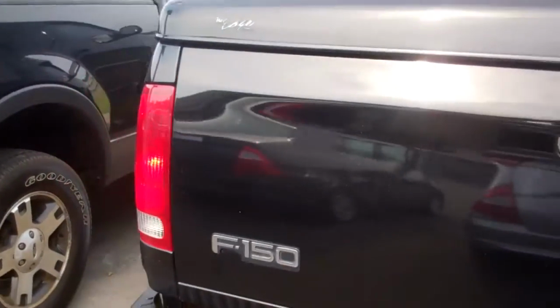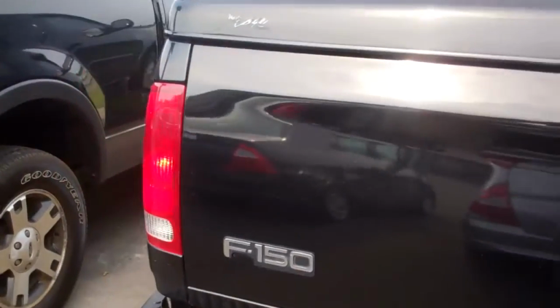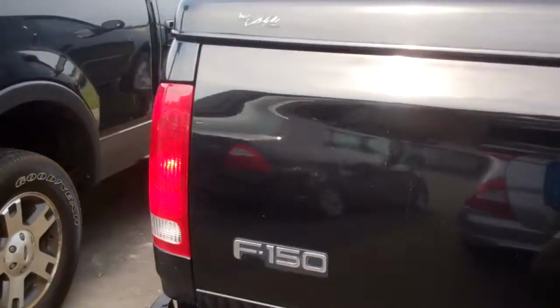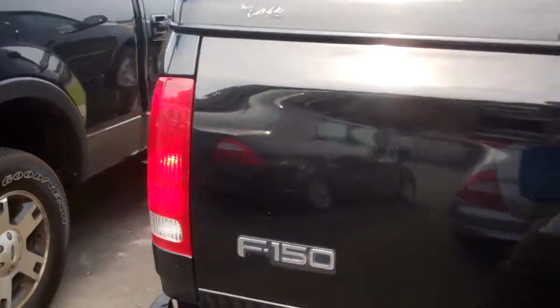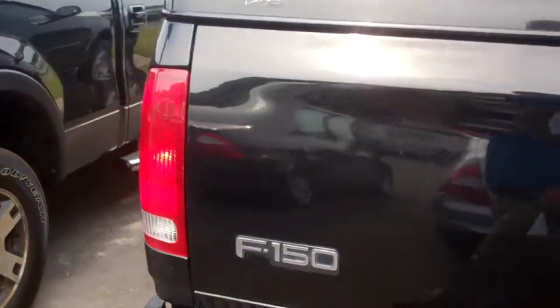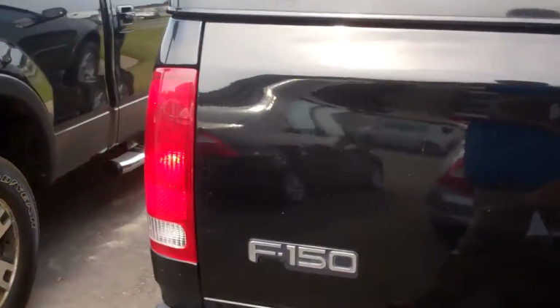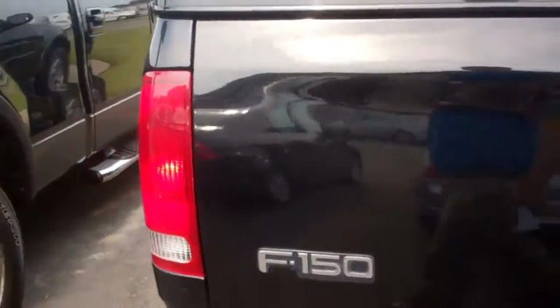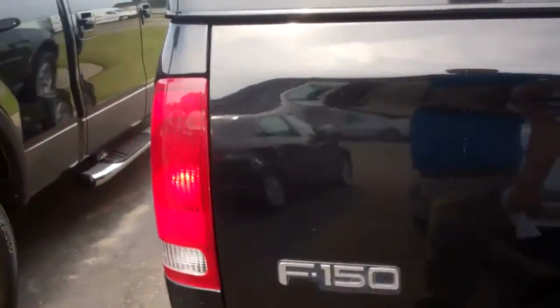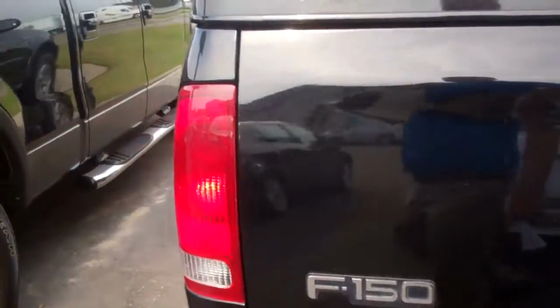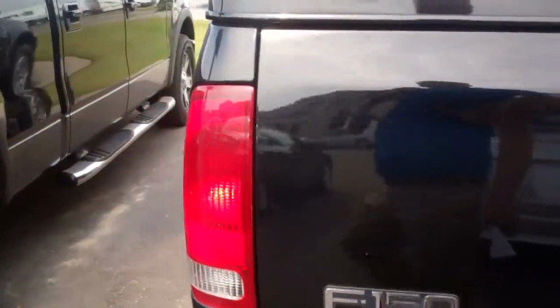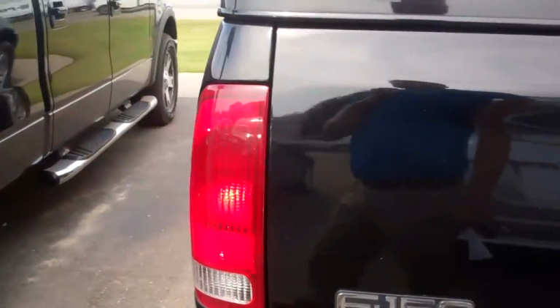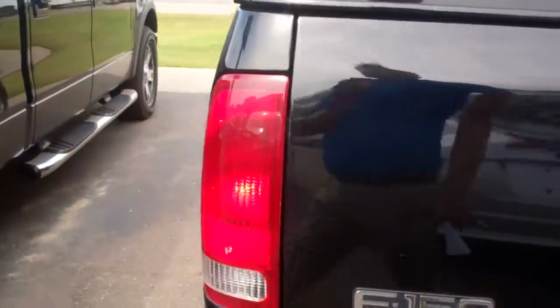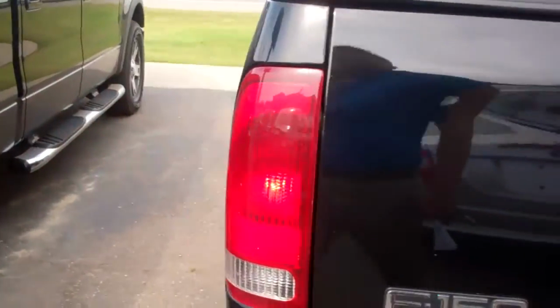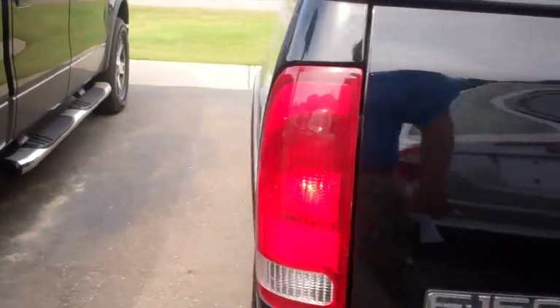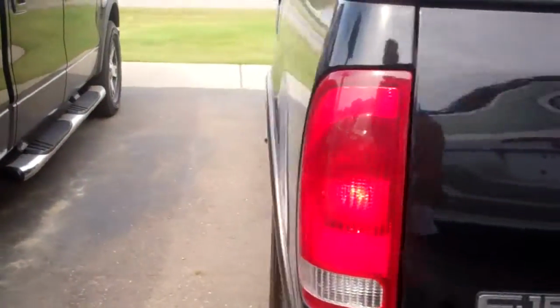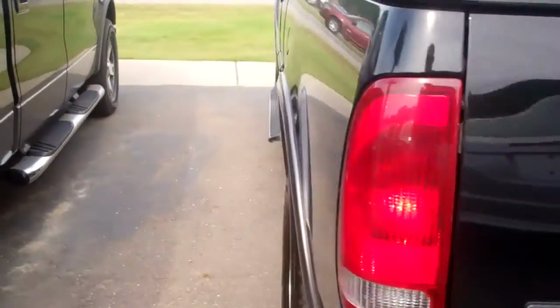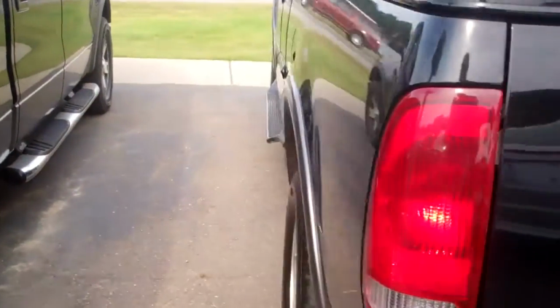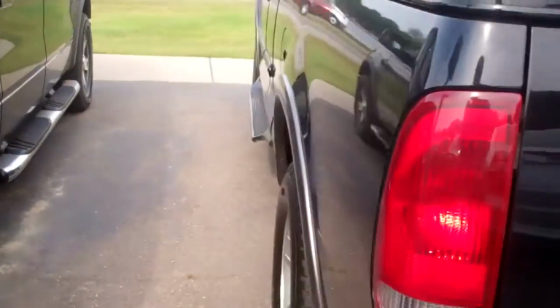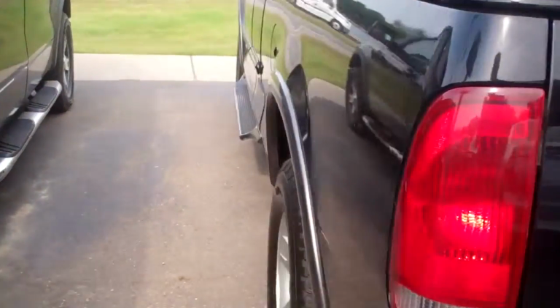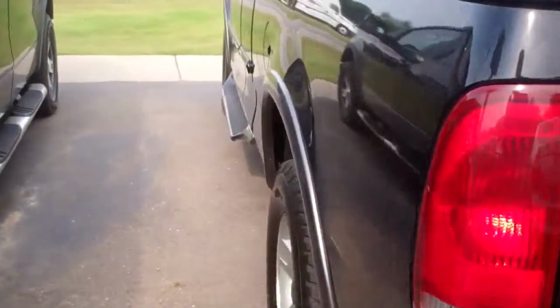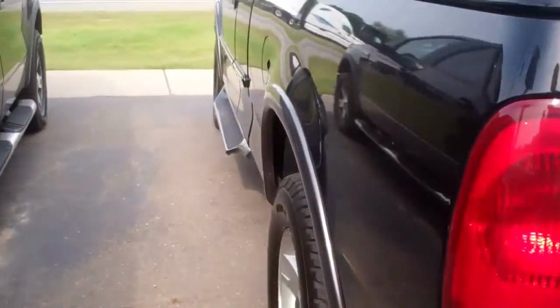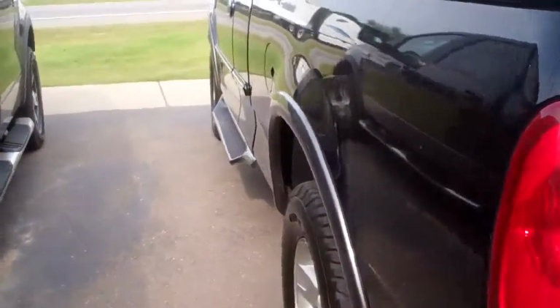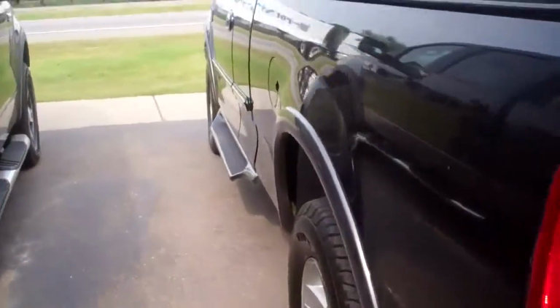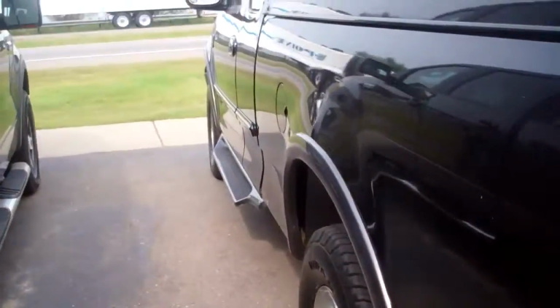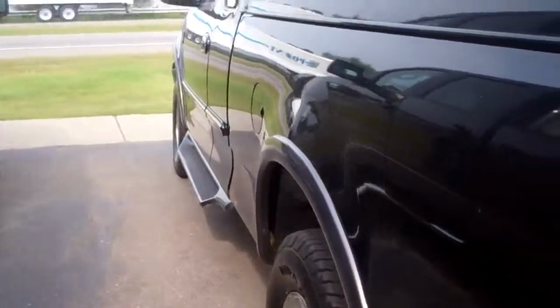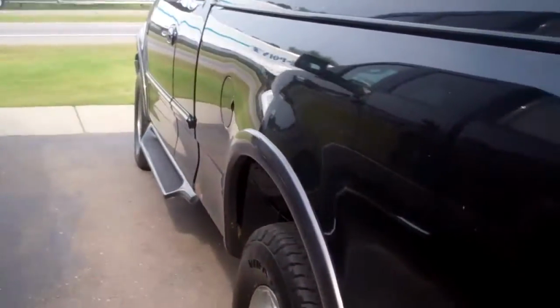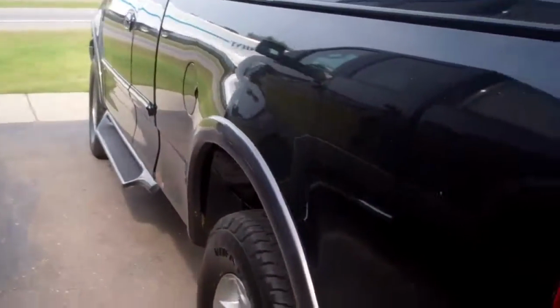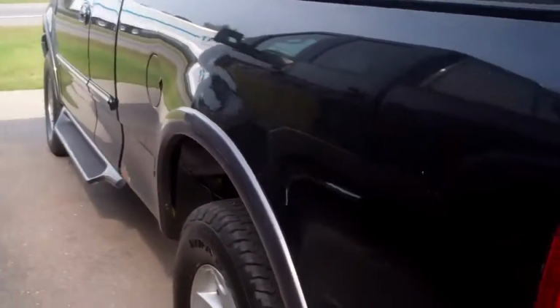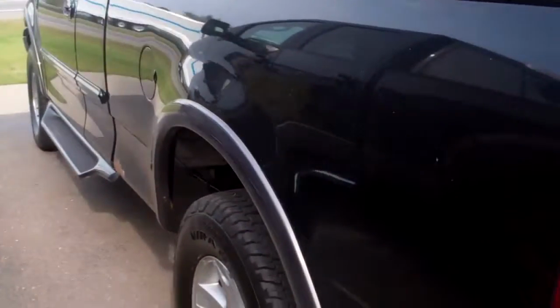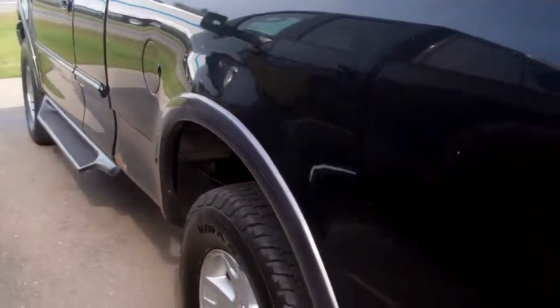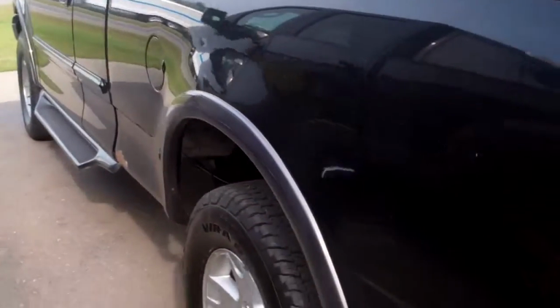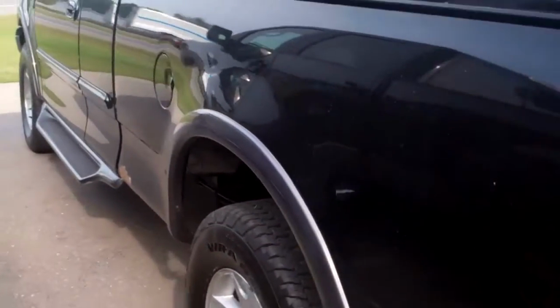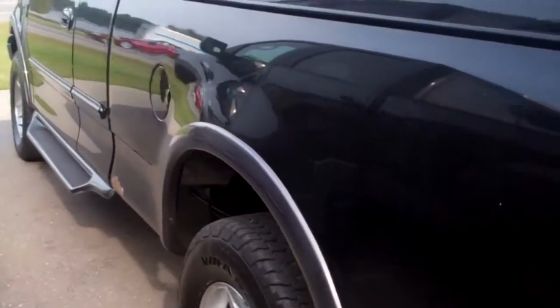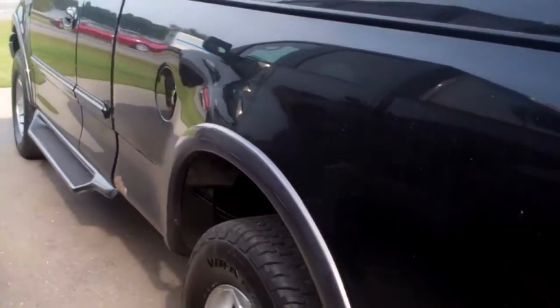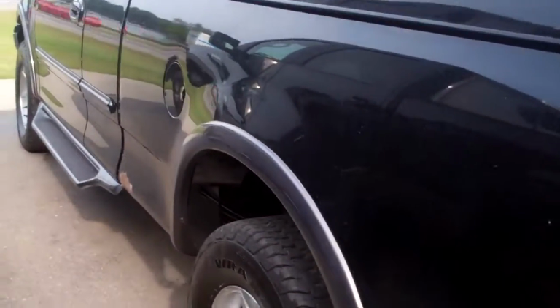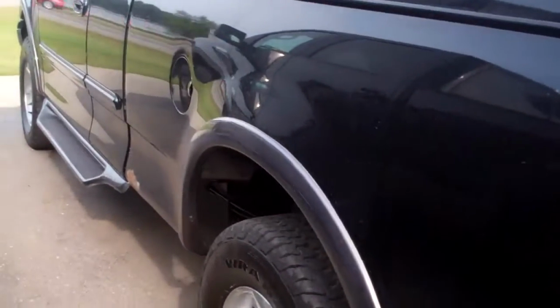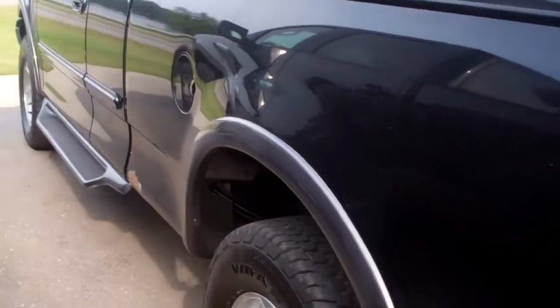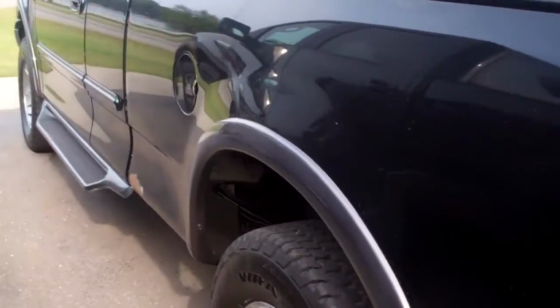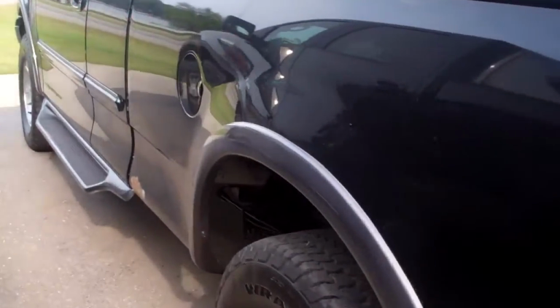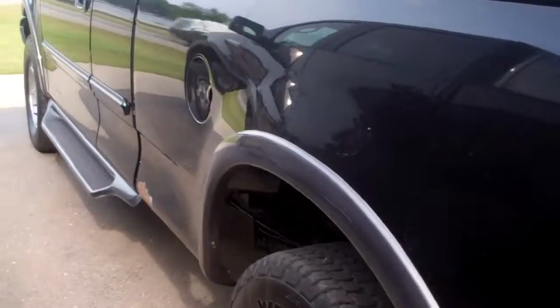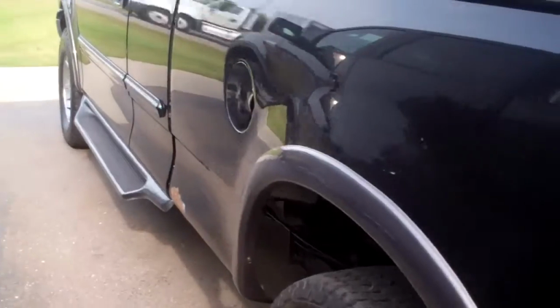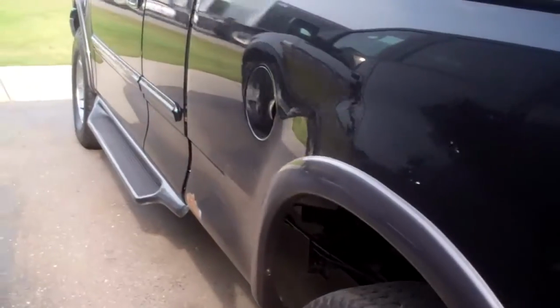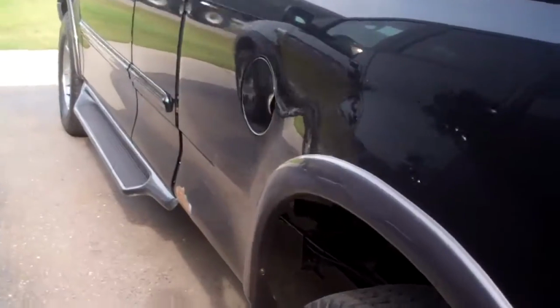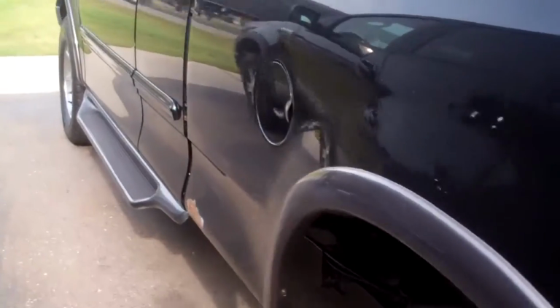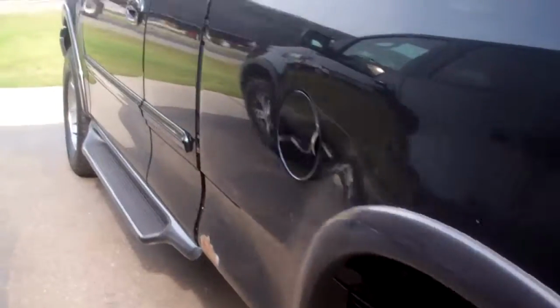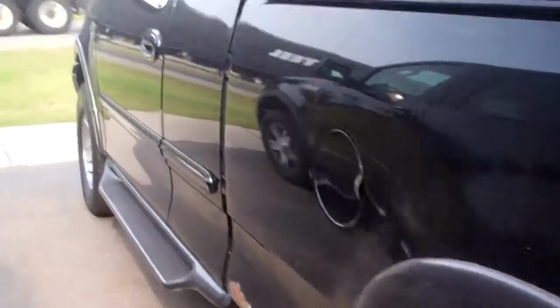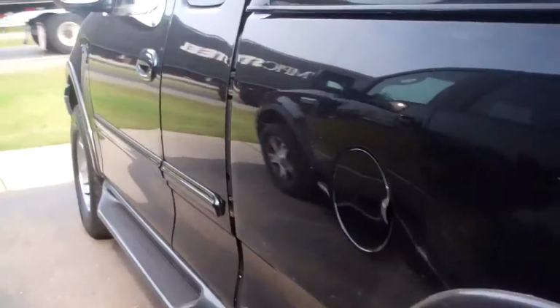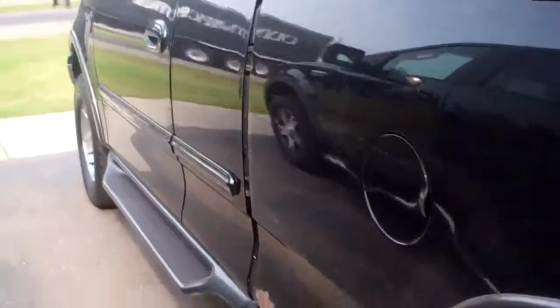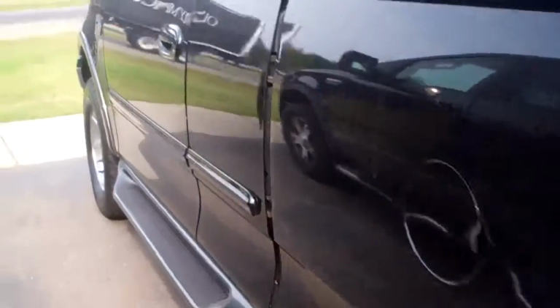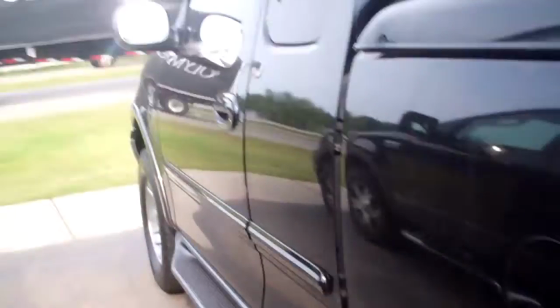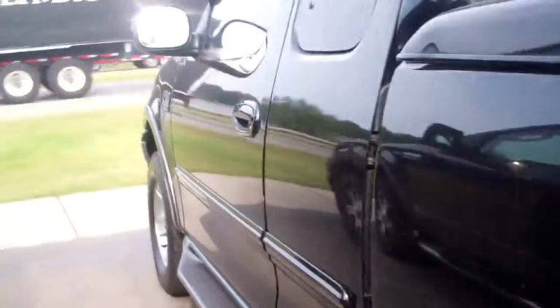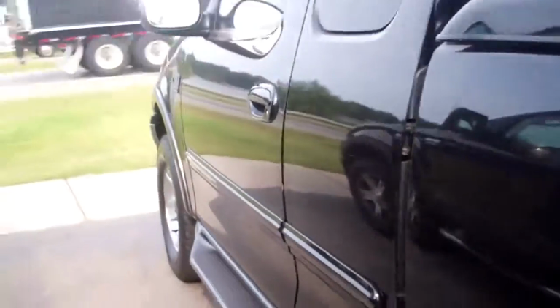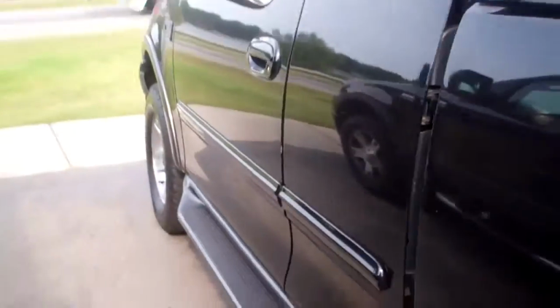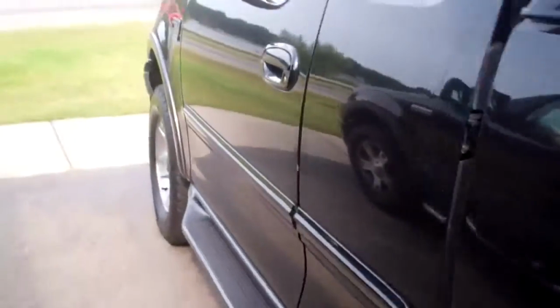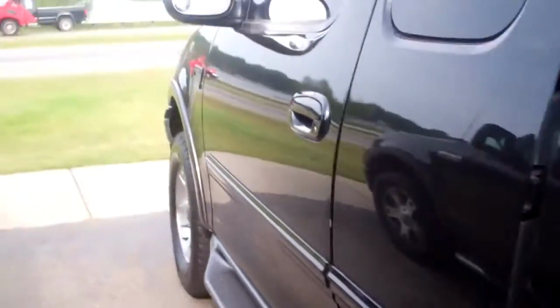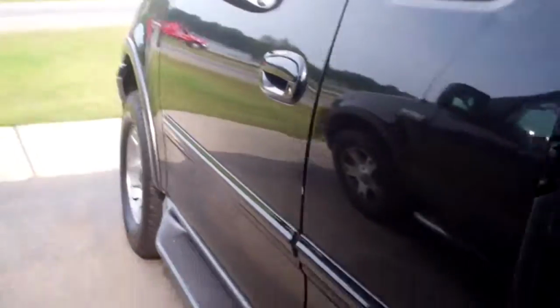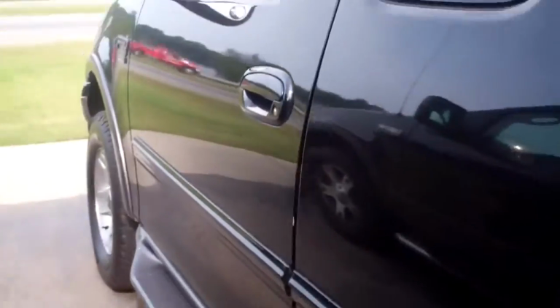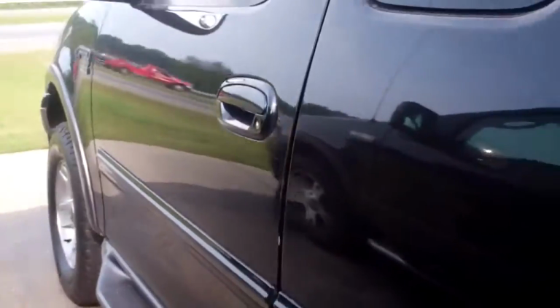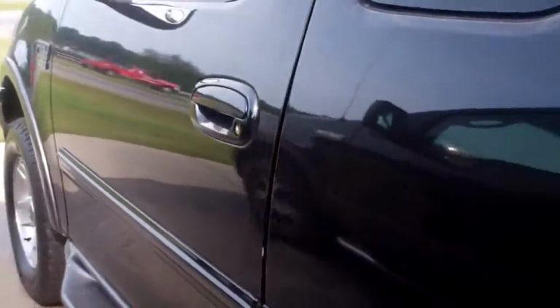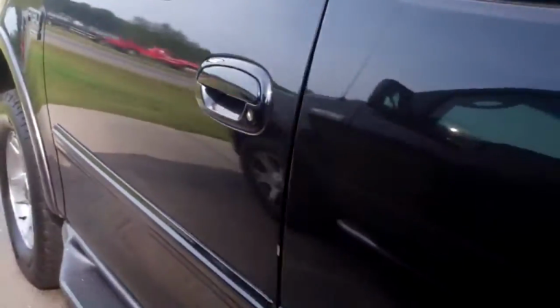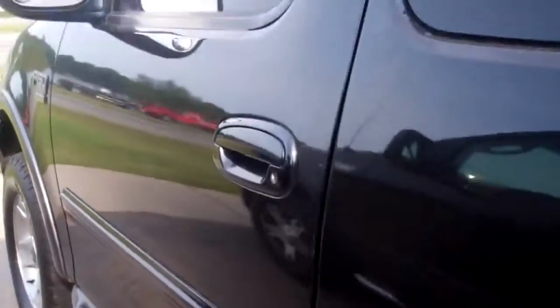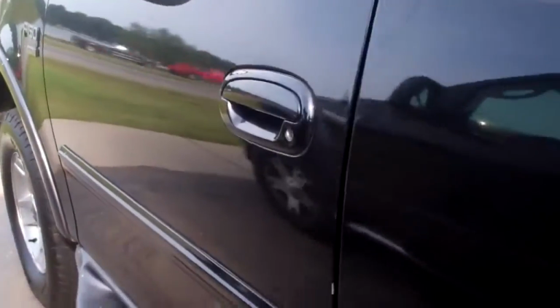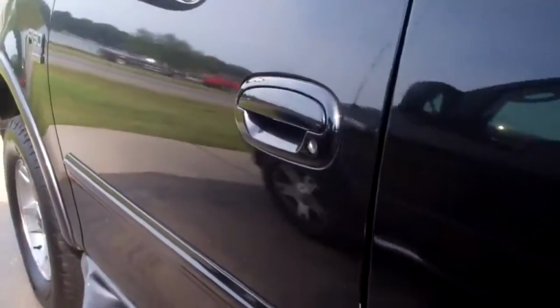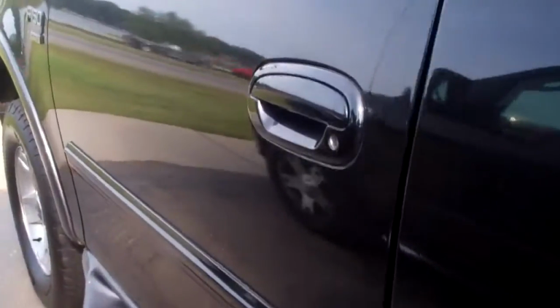Very, very nice. Nice looking truck, runs great. Take a look in the inside here.